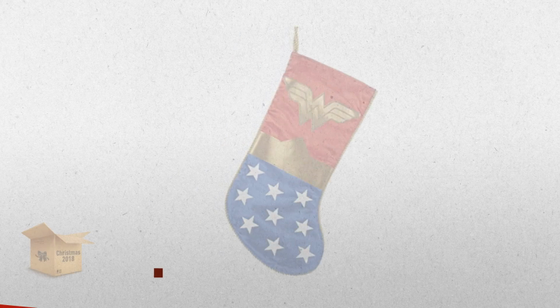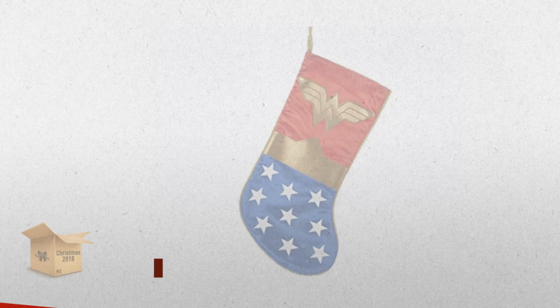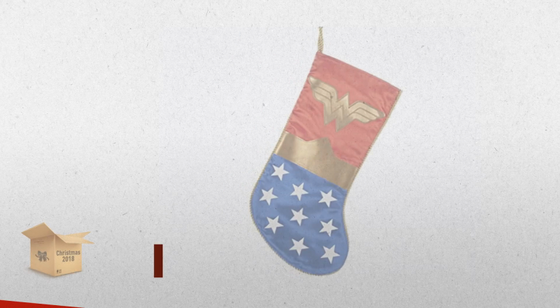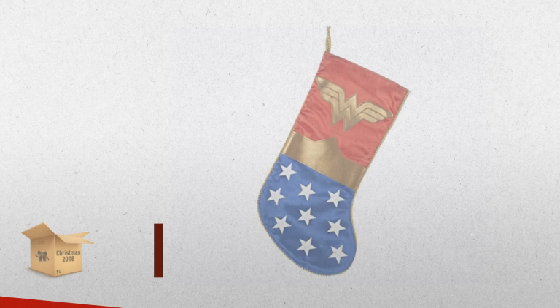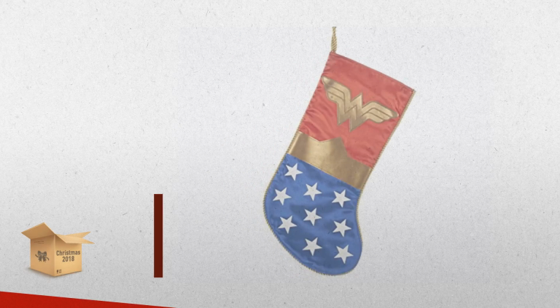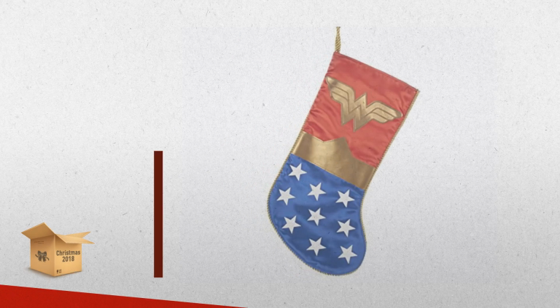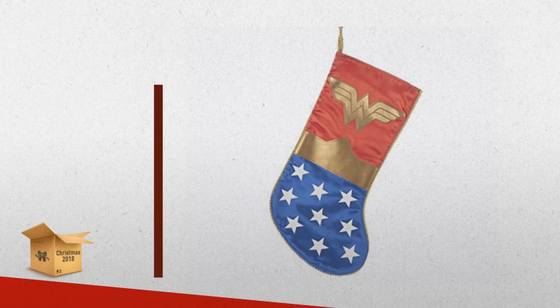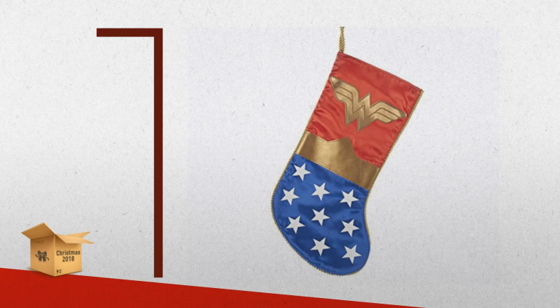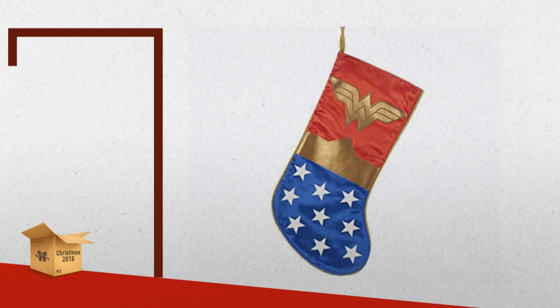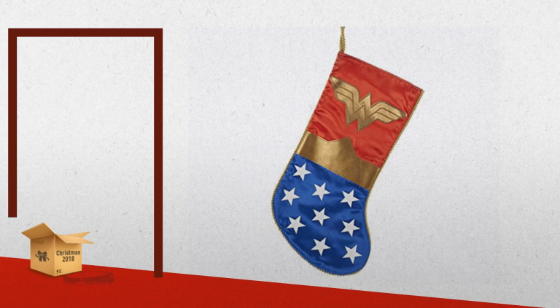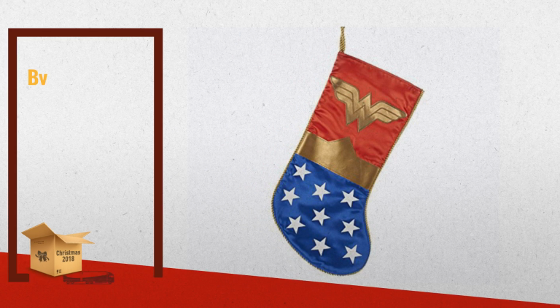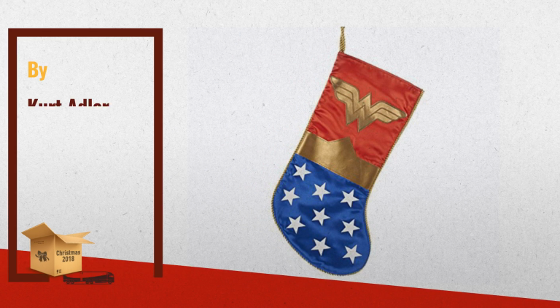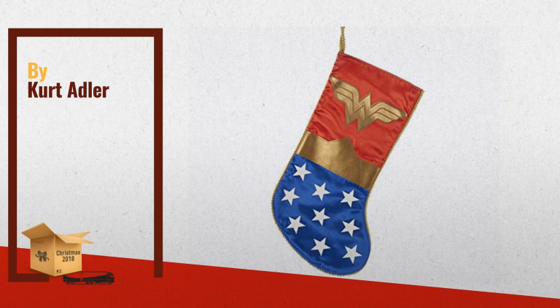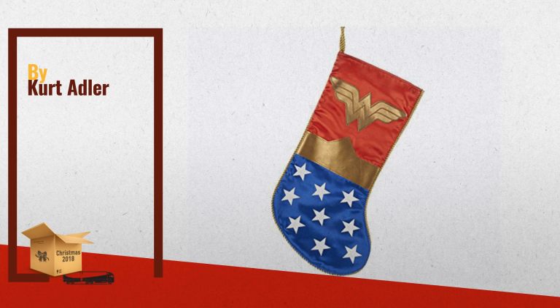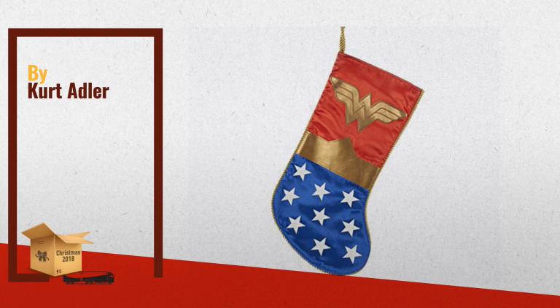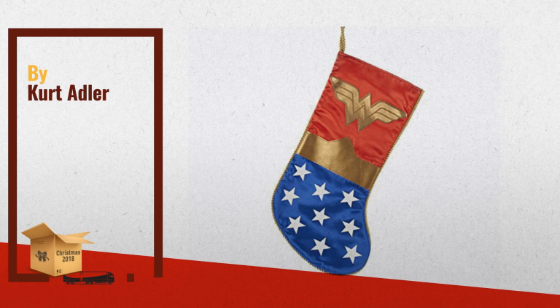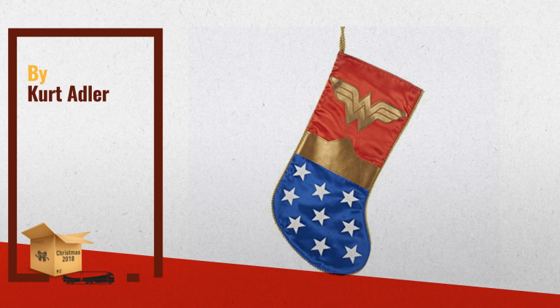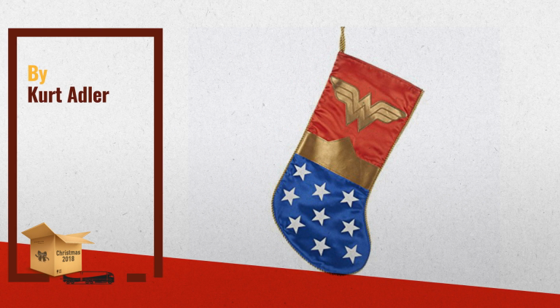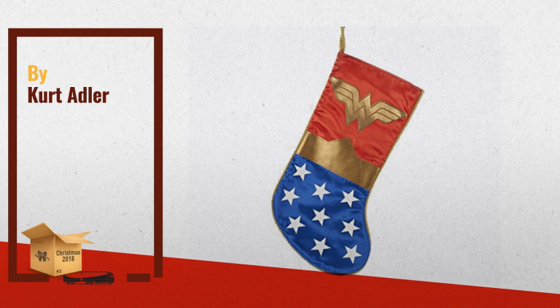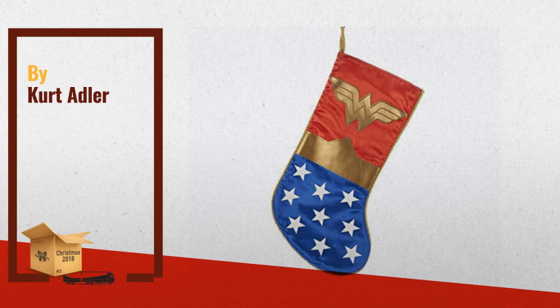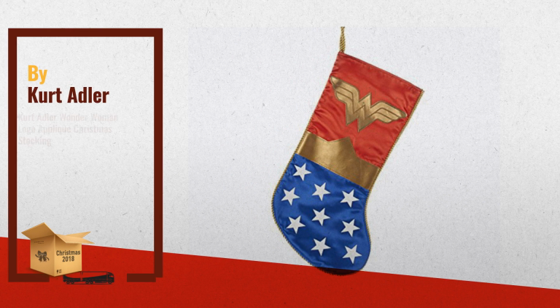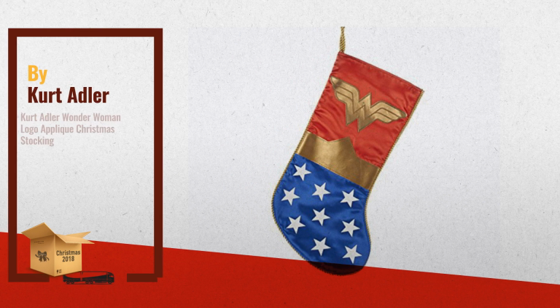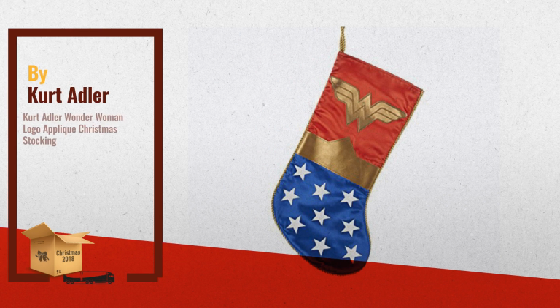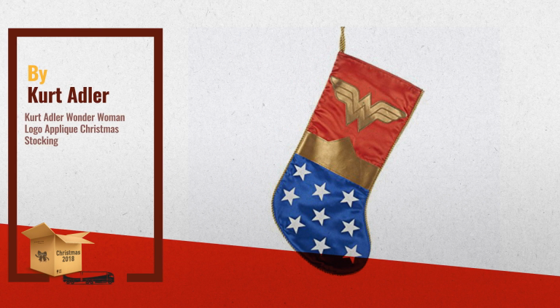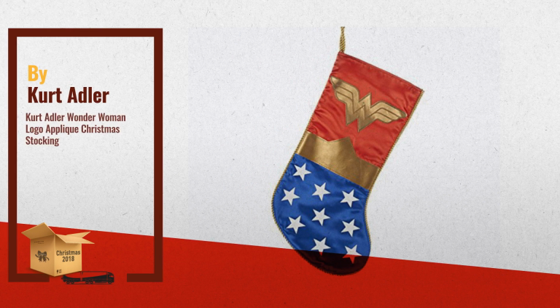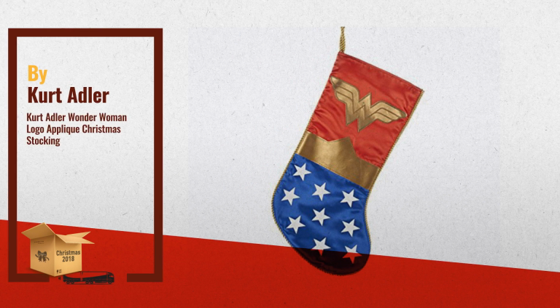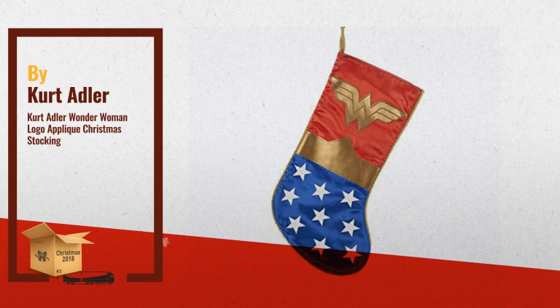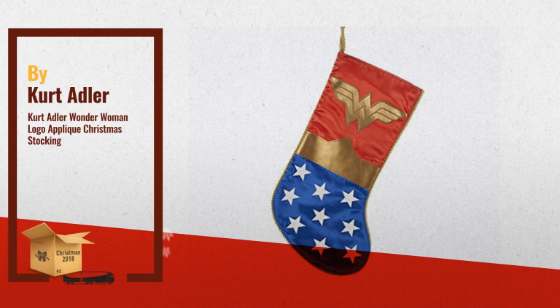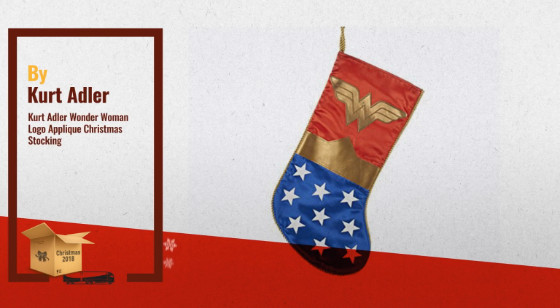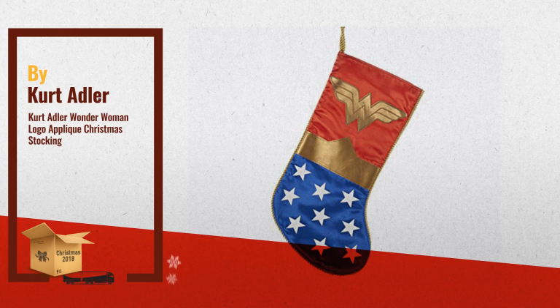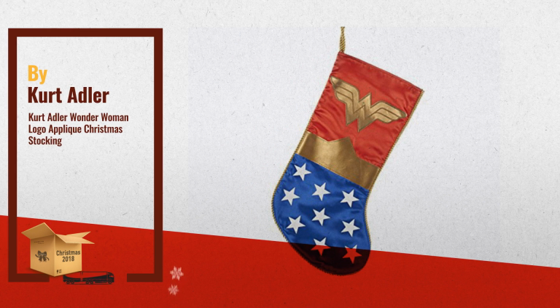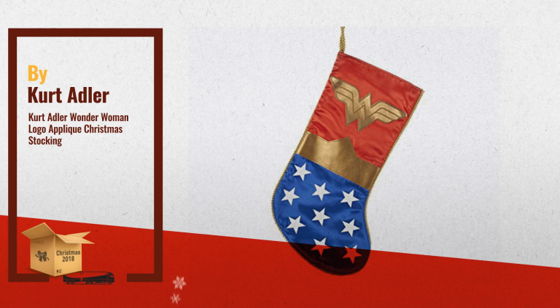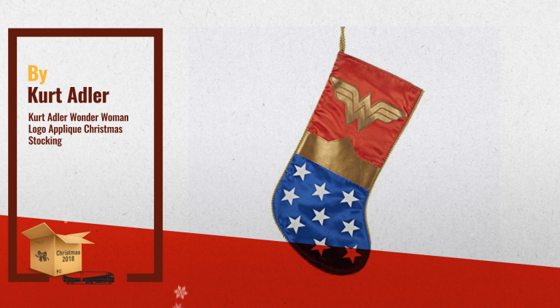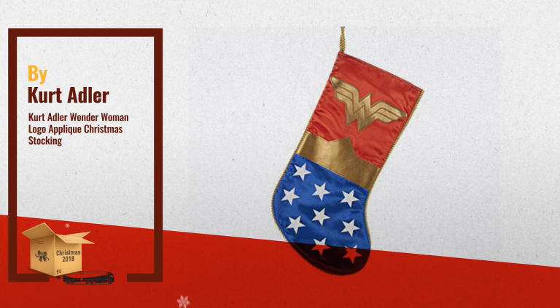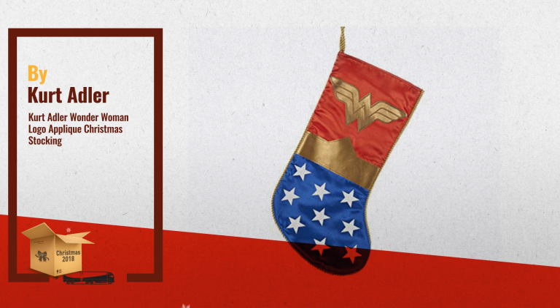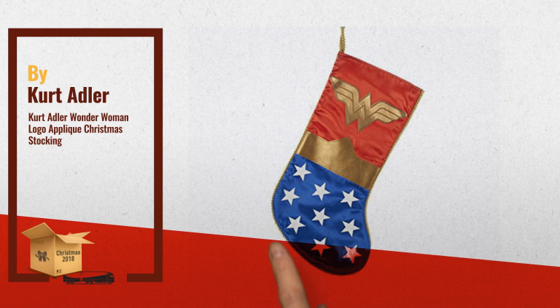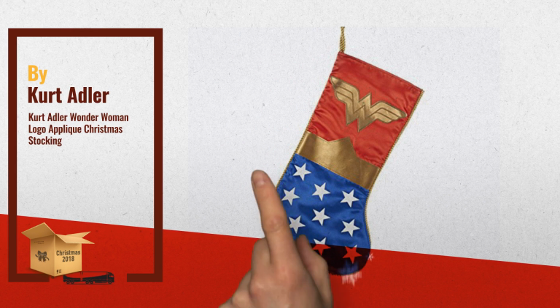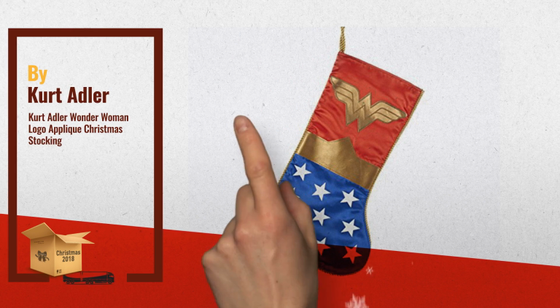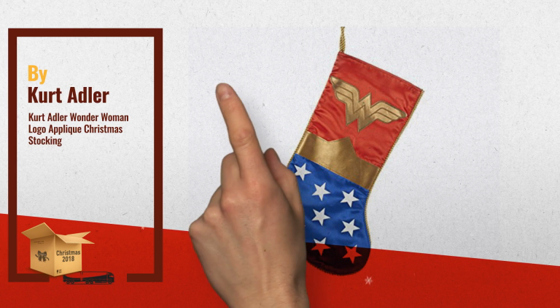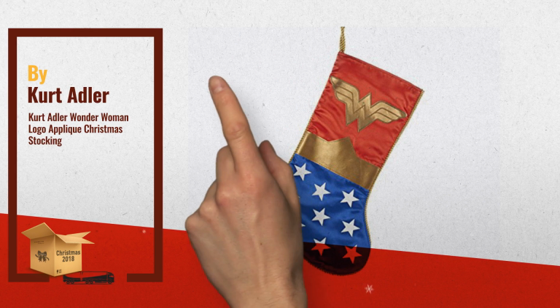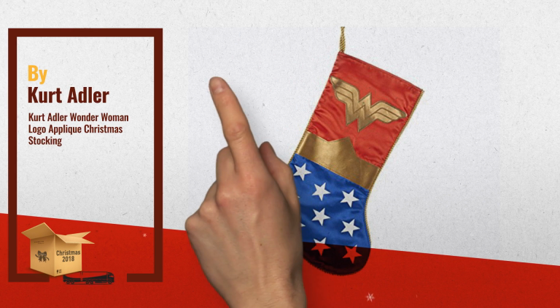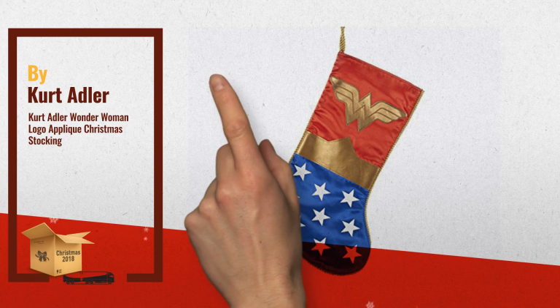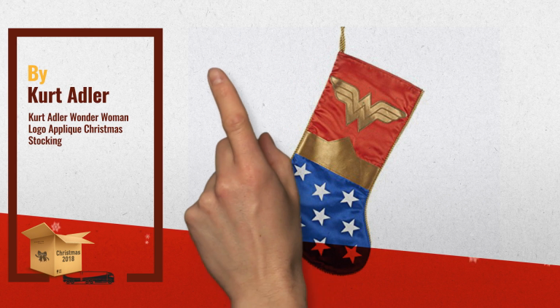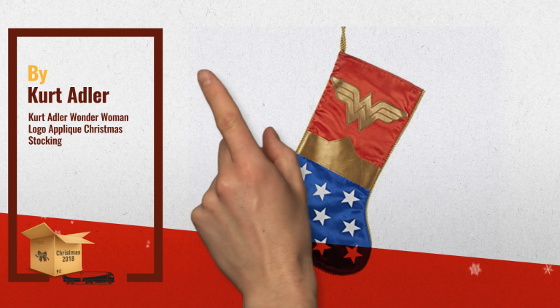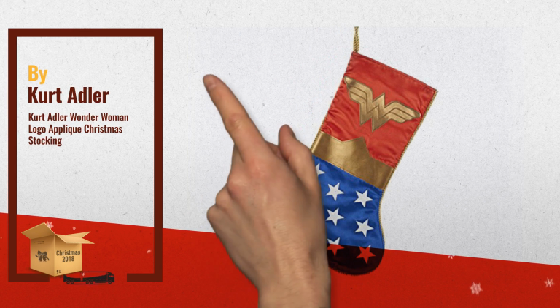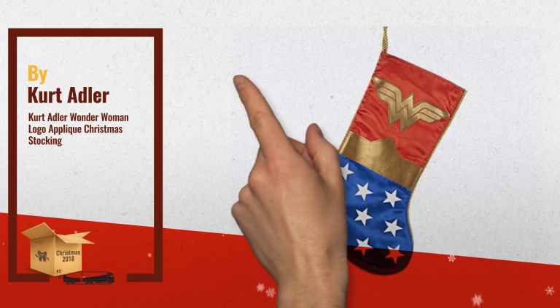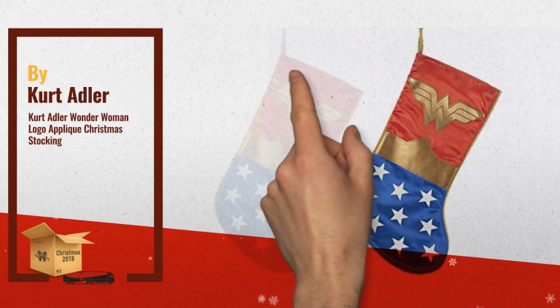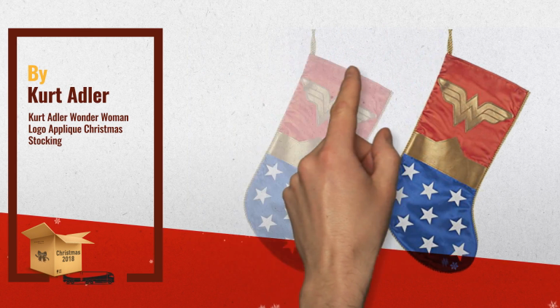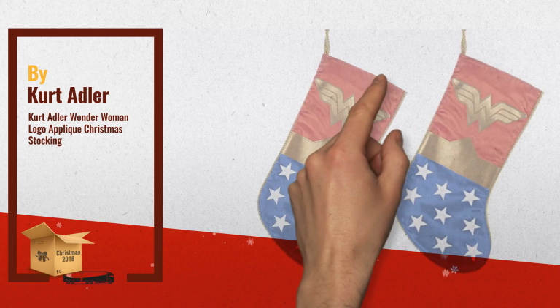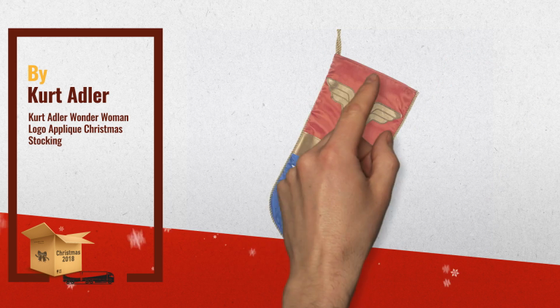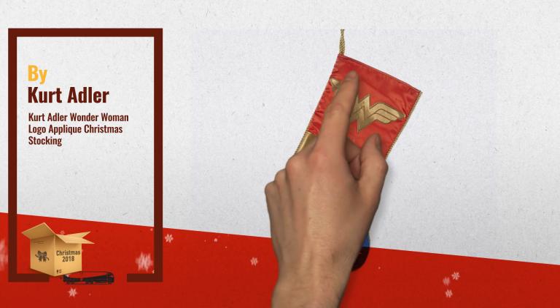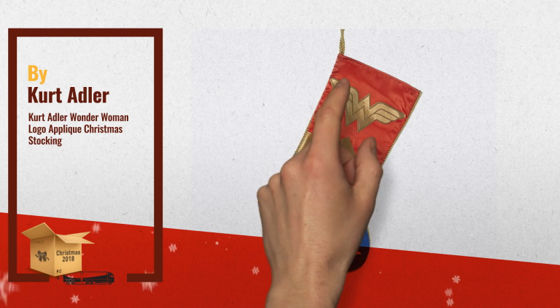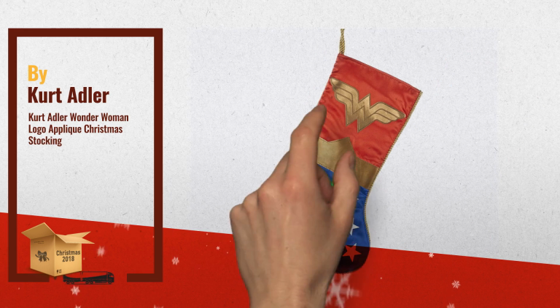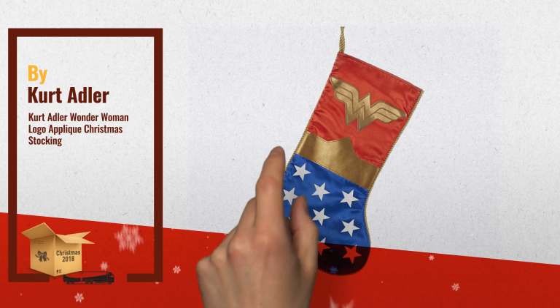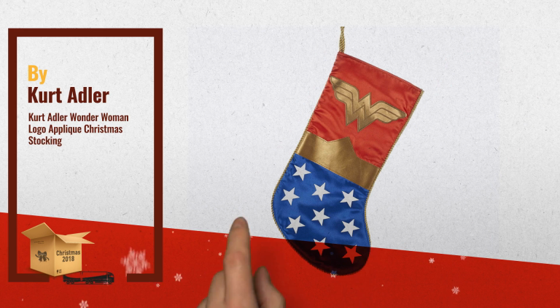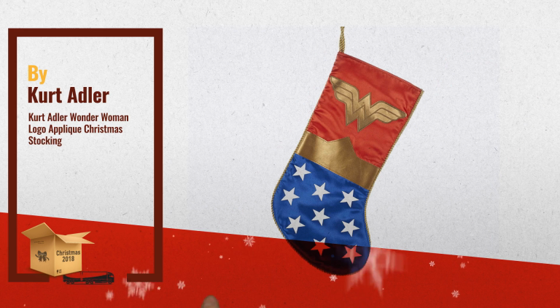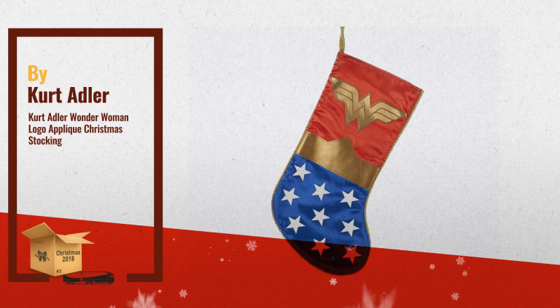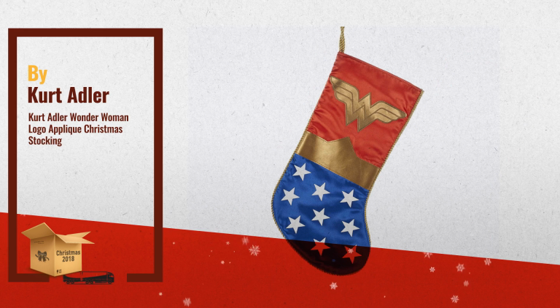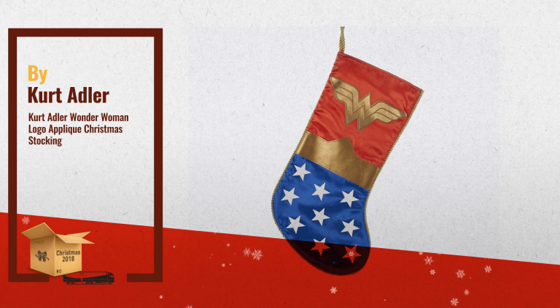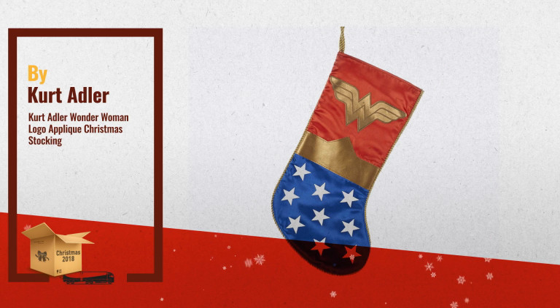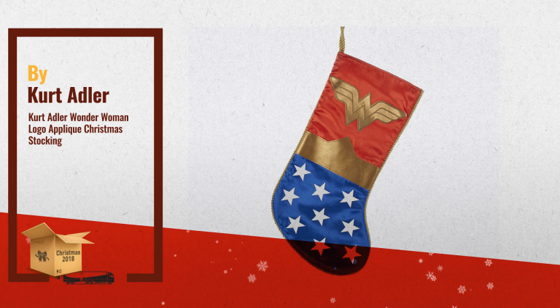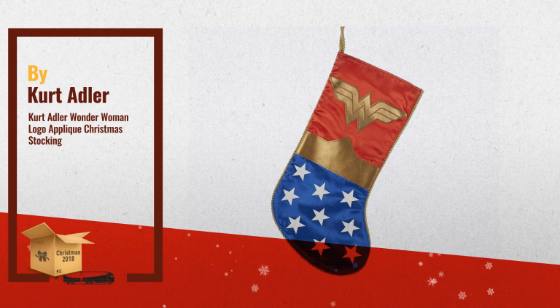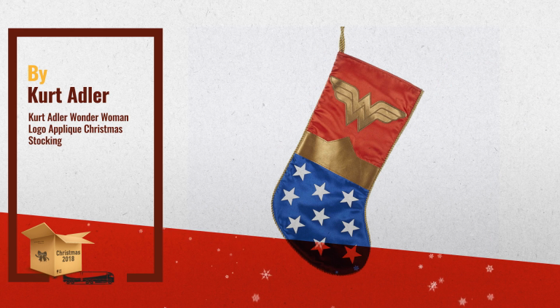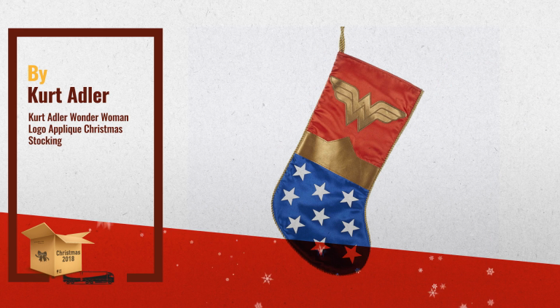Number 1, by Kurt Adler. One of the most popular choices for this coming Christmas and holiday season.